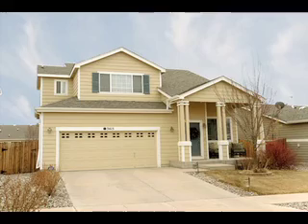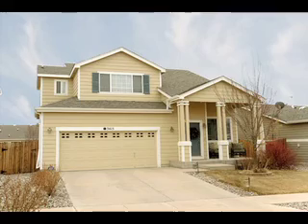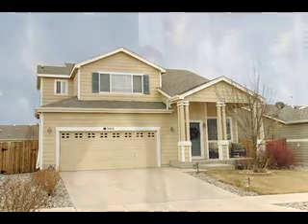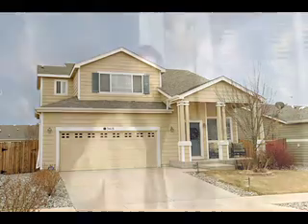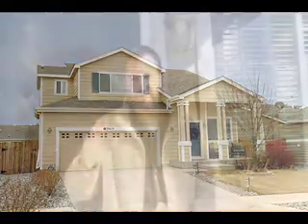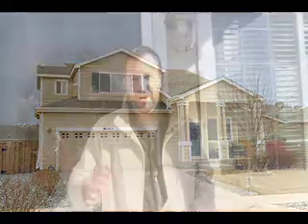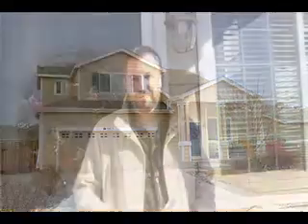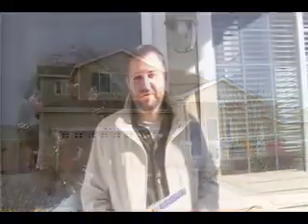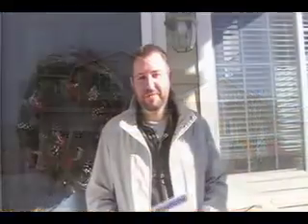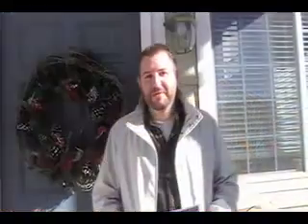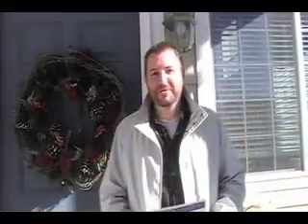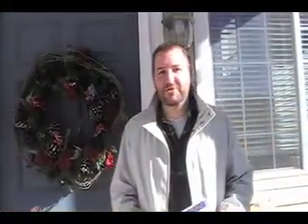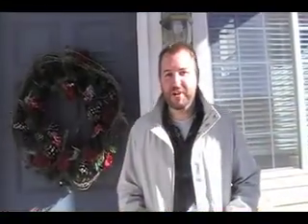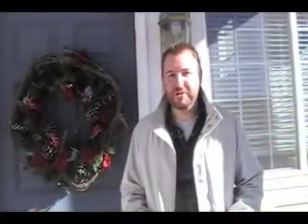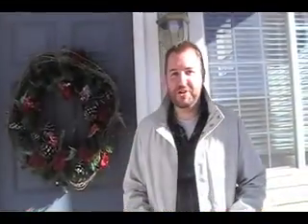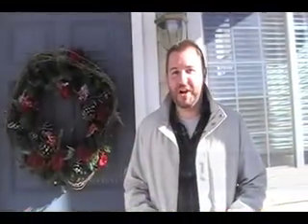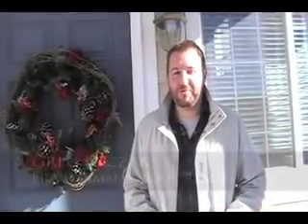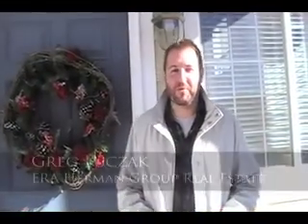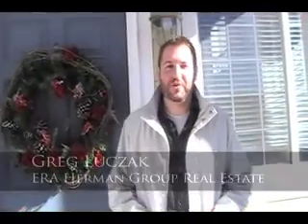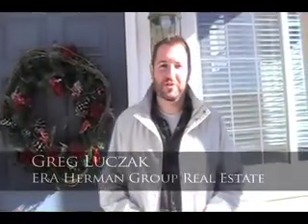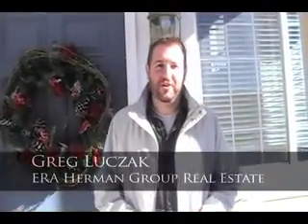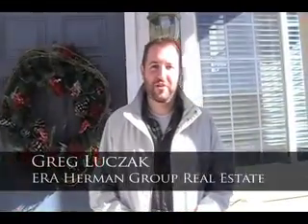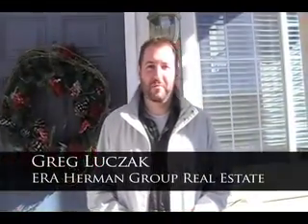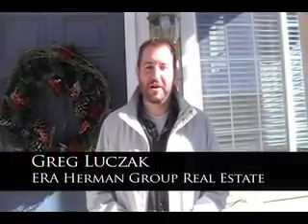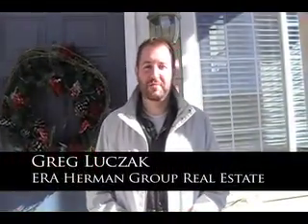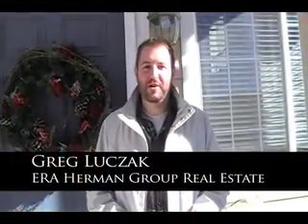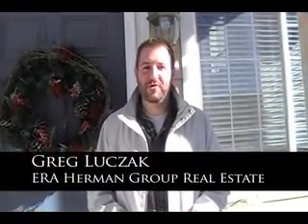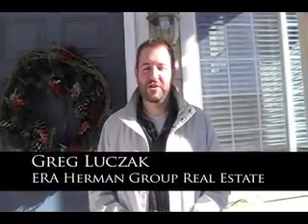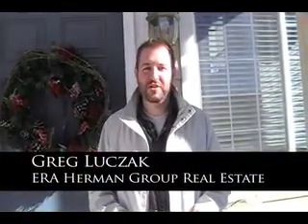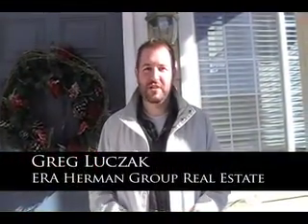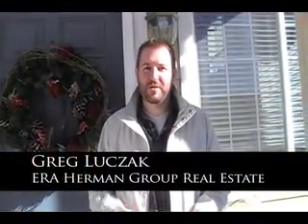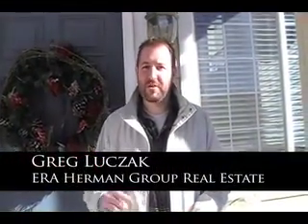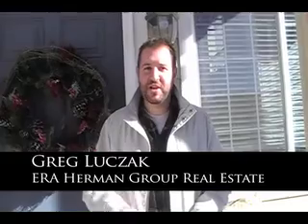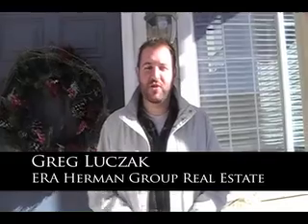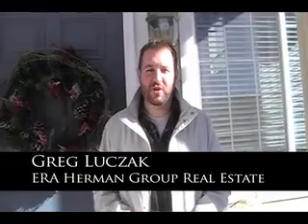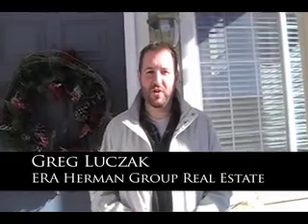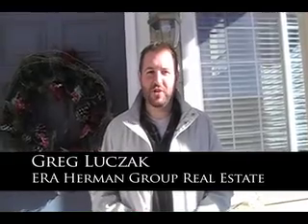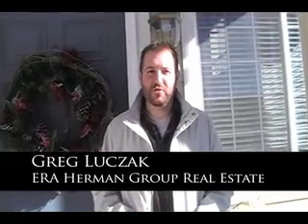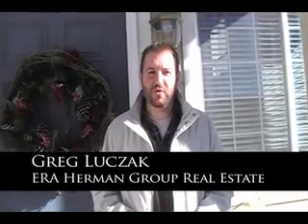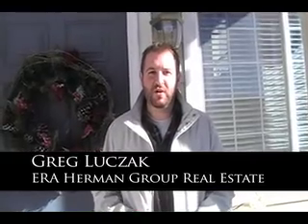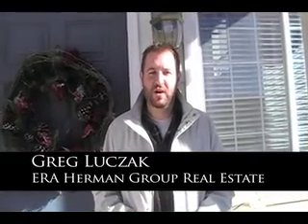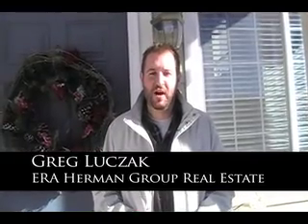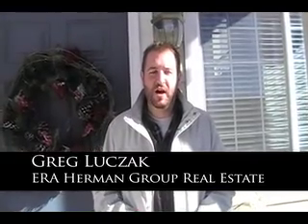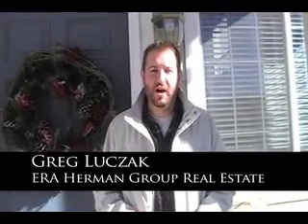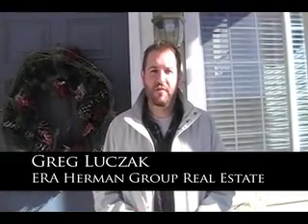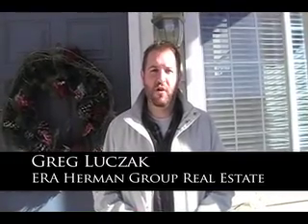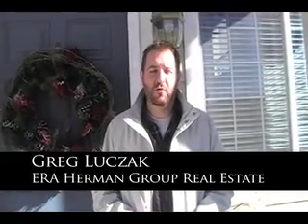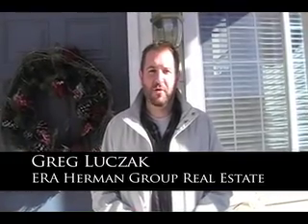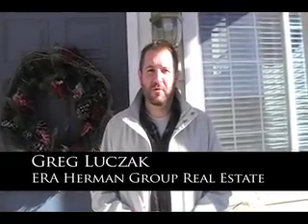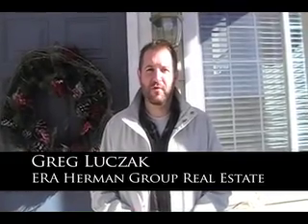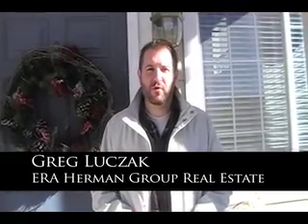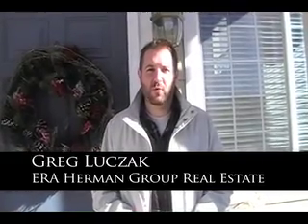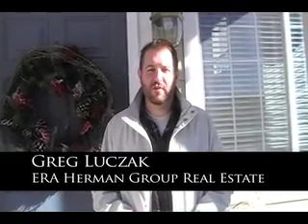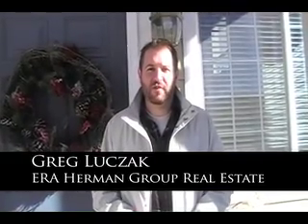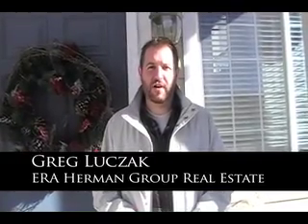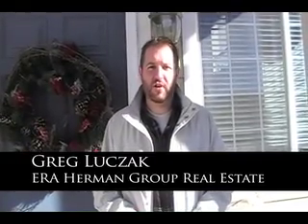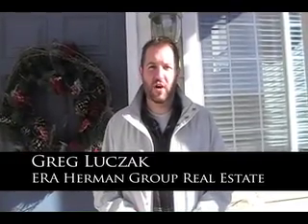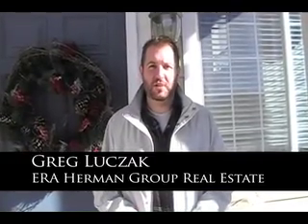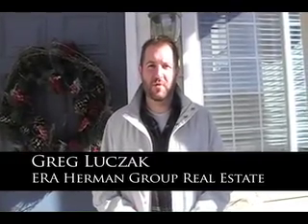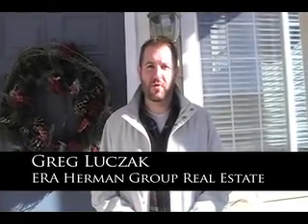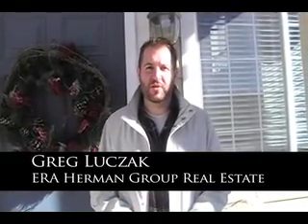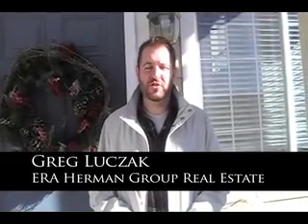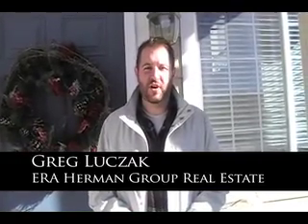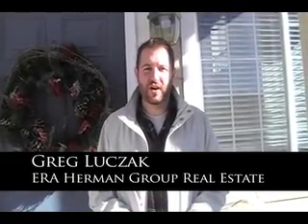Hey, home shoppers. My name is Greg Luchak. I'm a realtor here in the Pikes Peak region. Today we're going to take you on a great tour of a home, 3415 Osprey Ridge Drive.